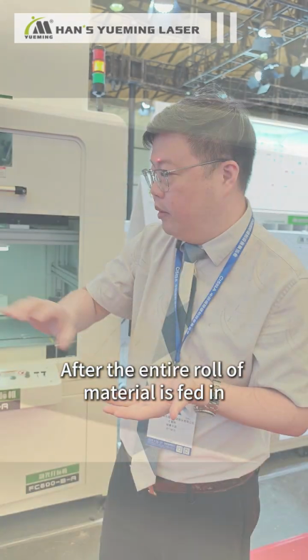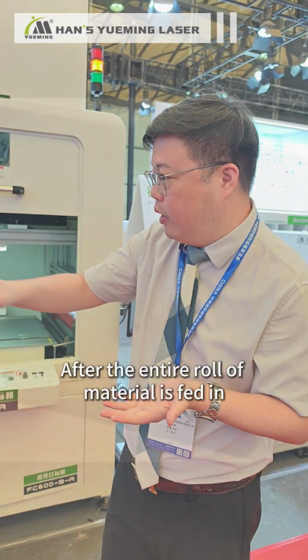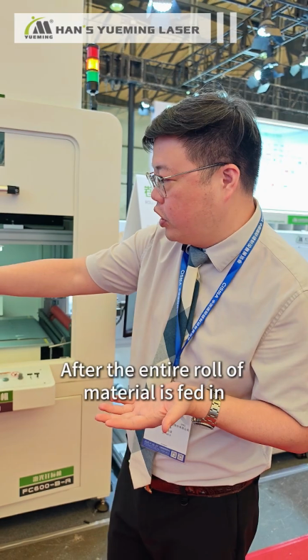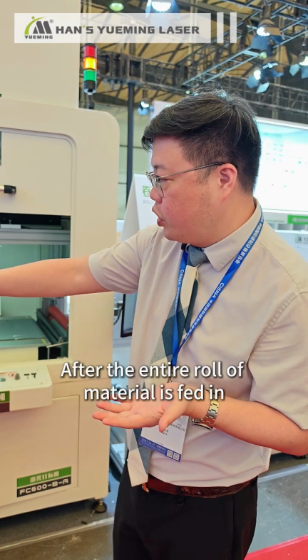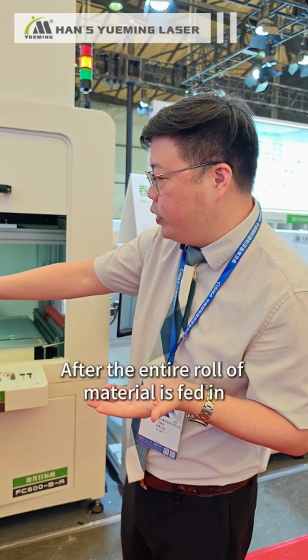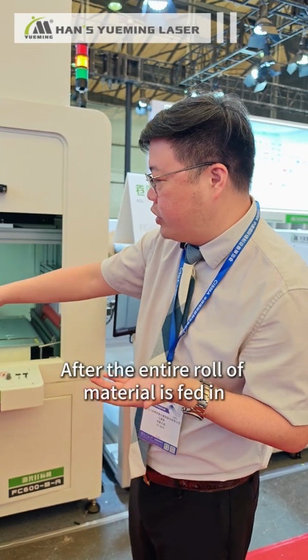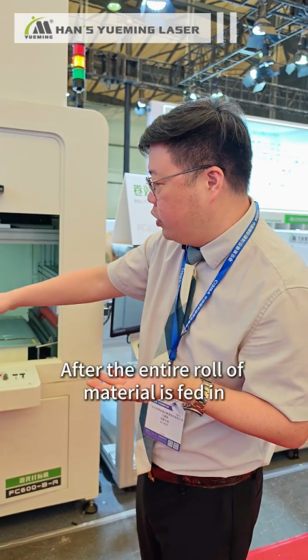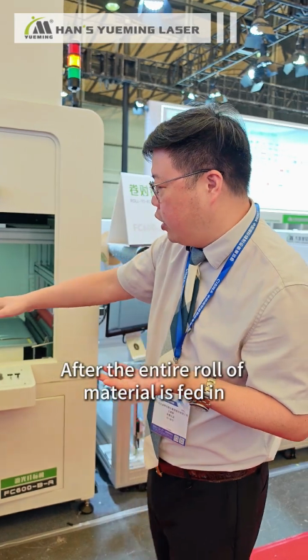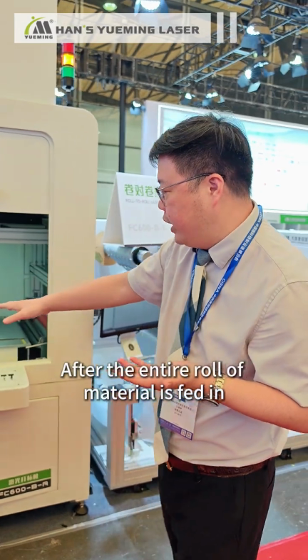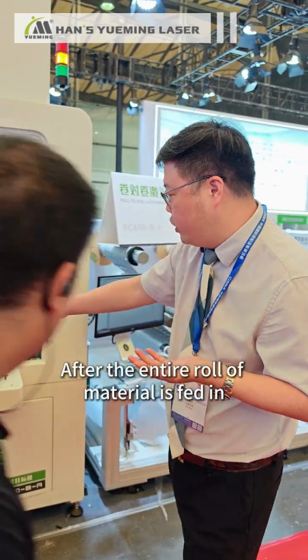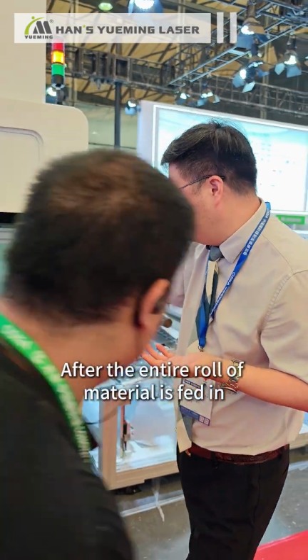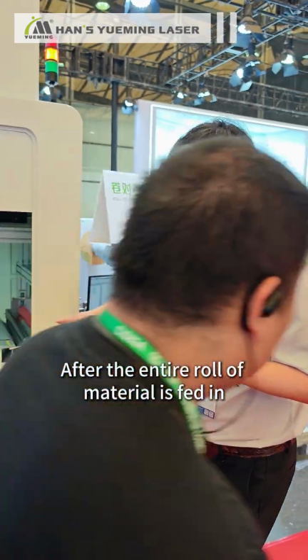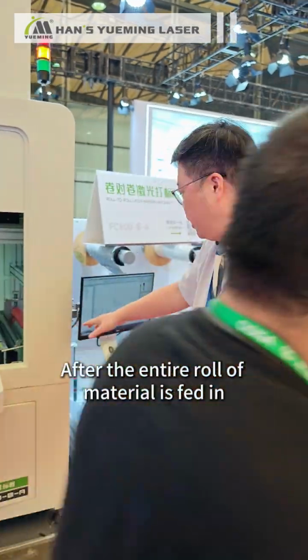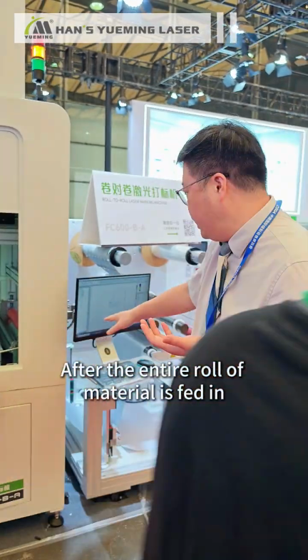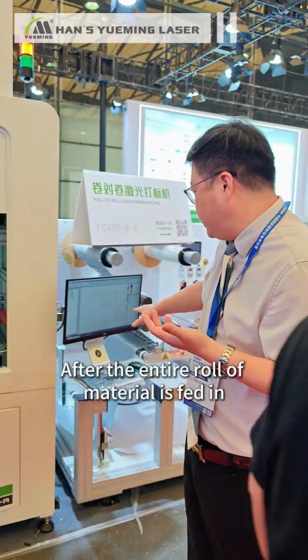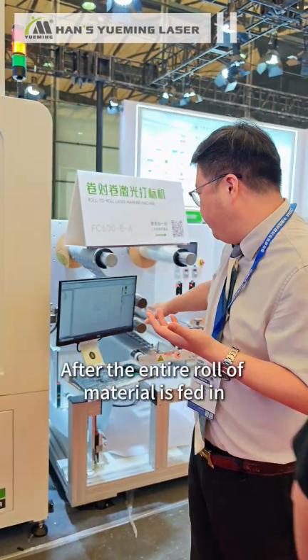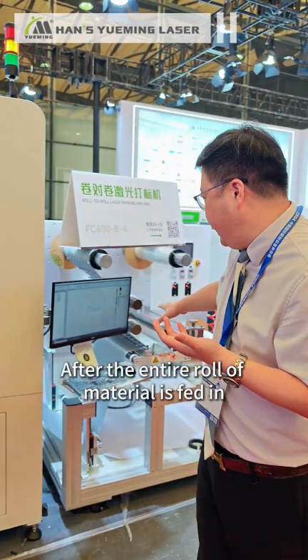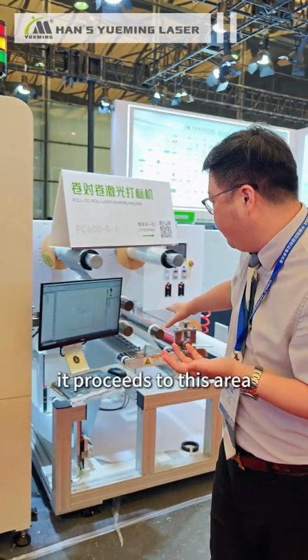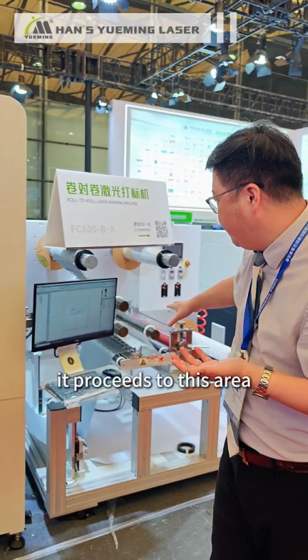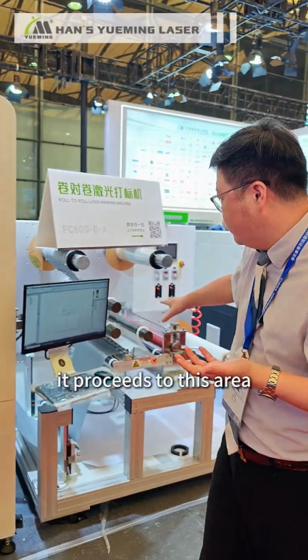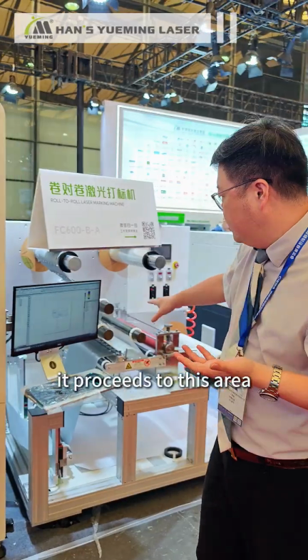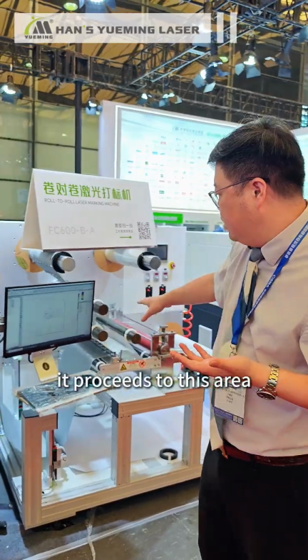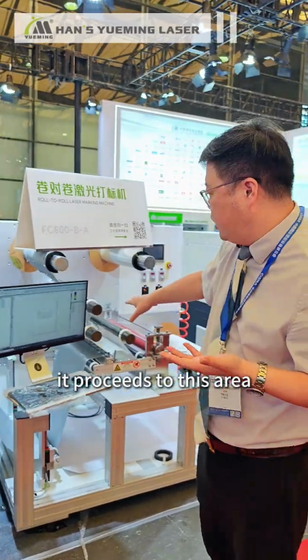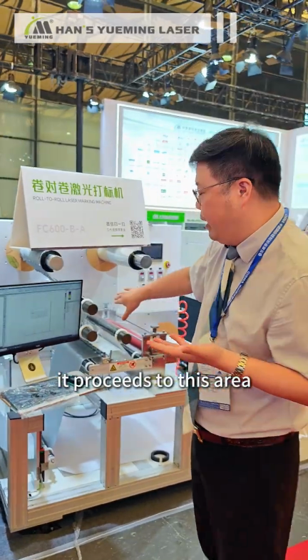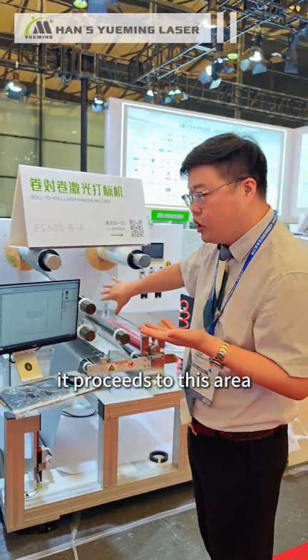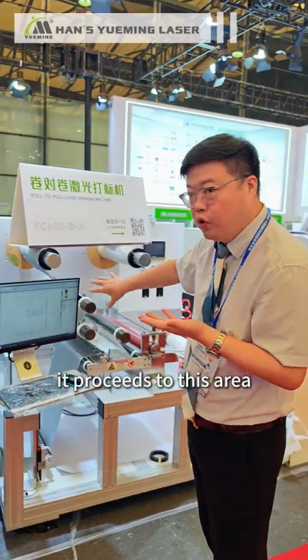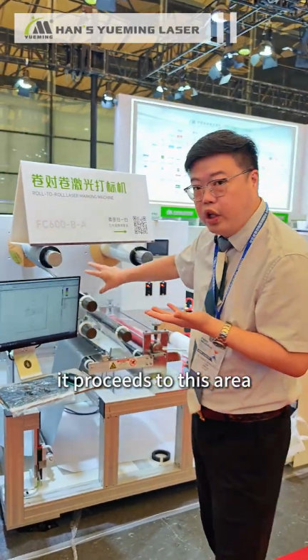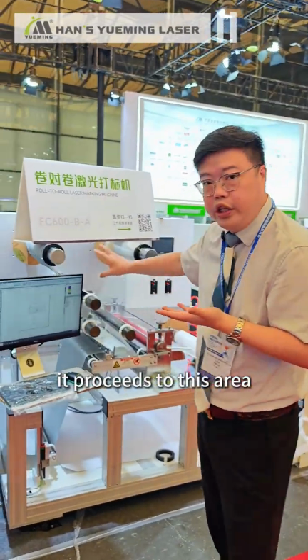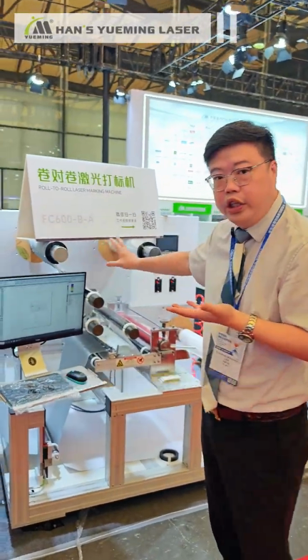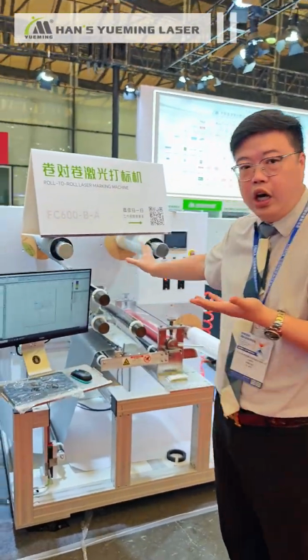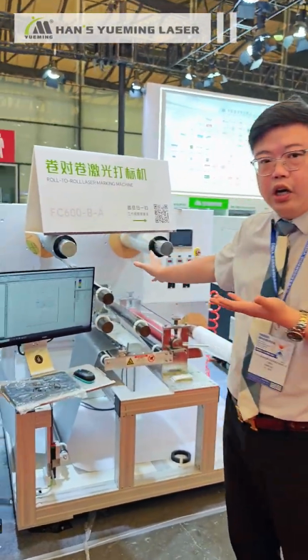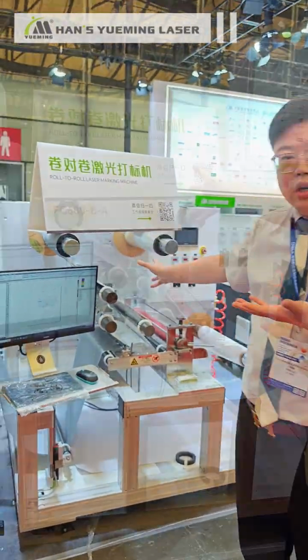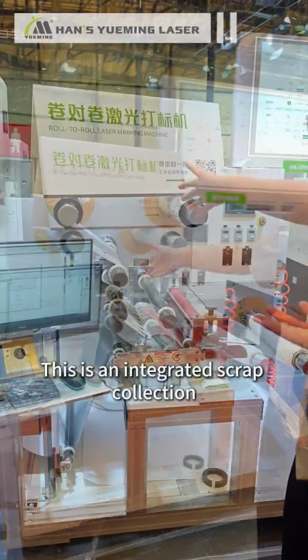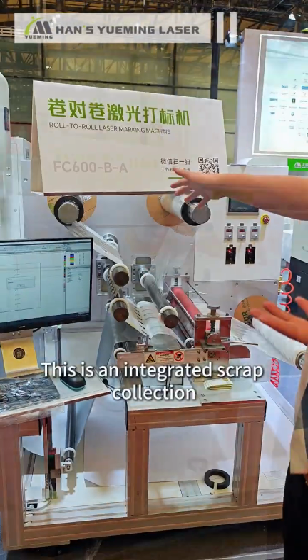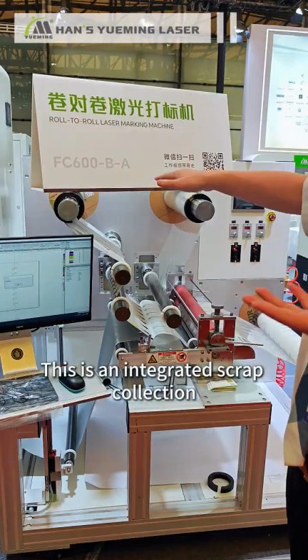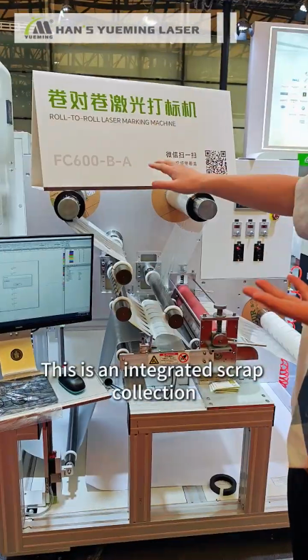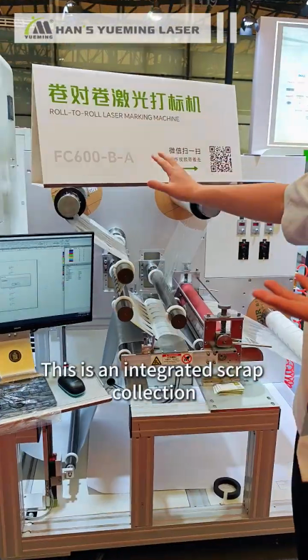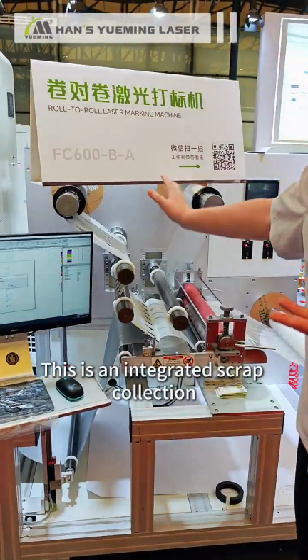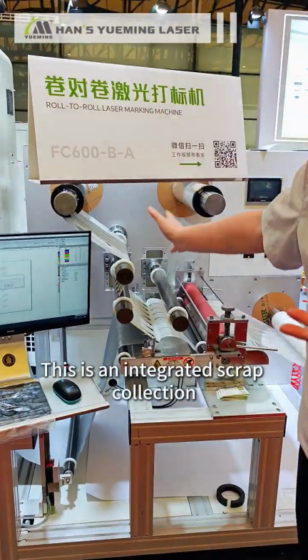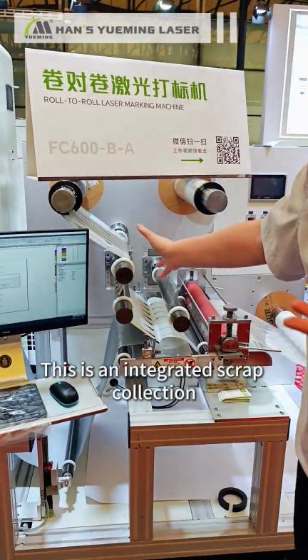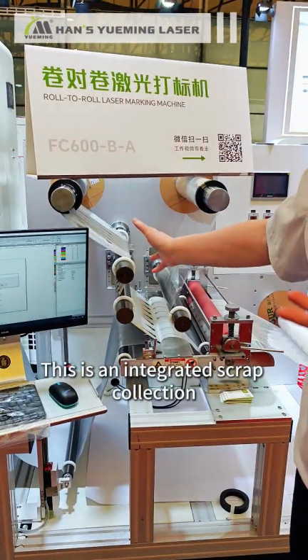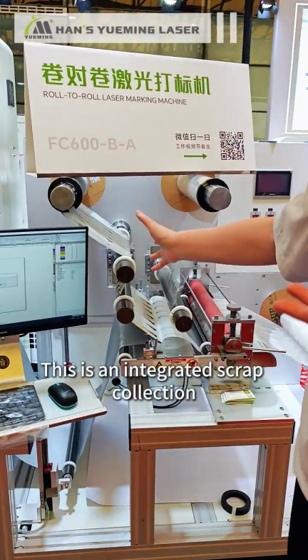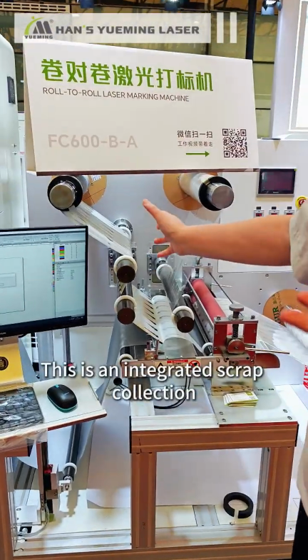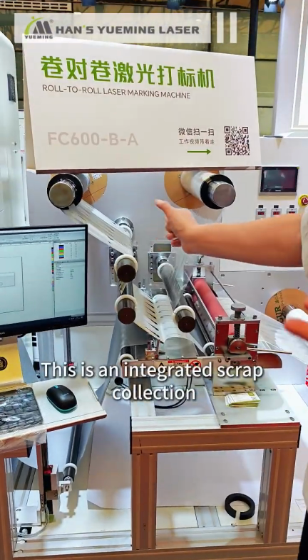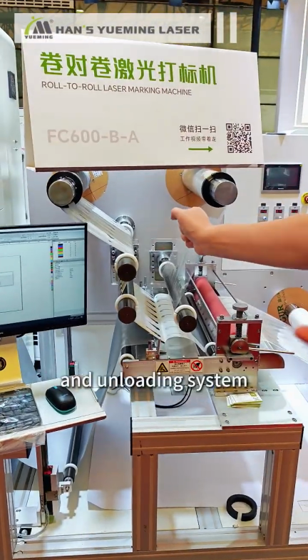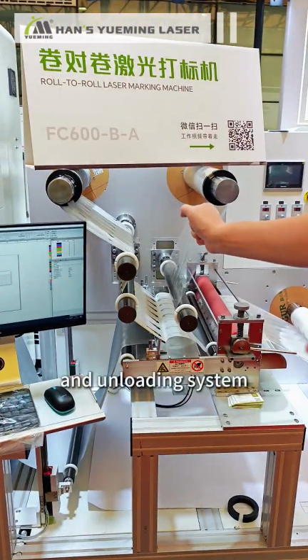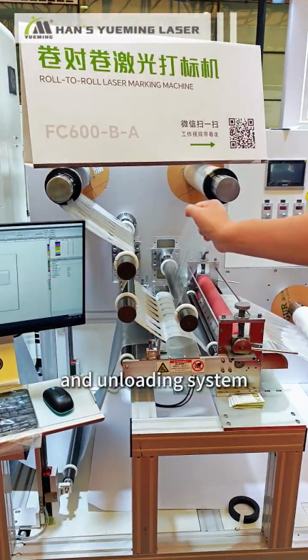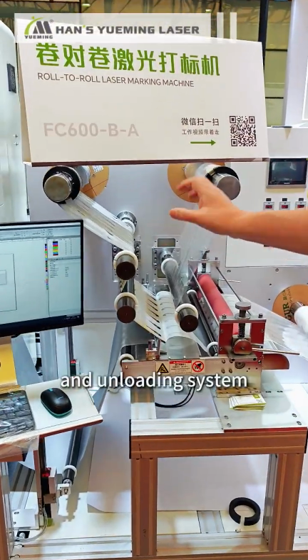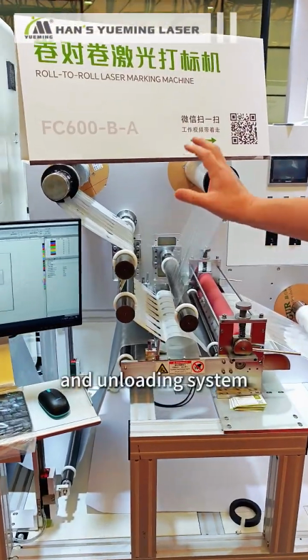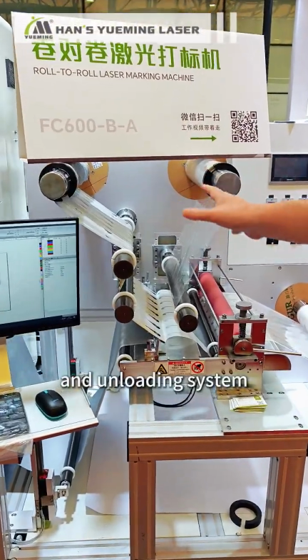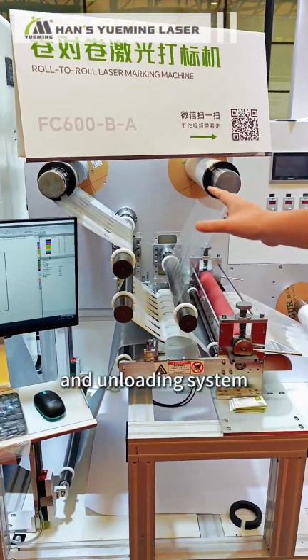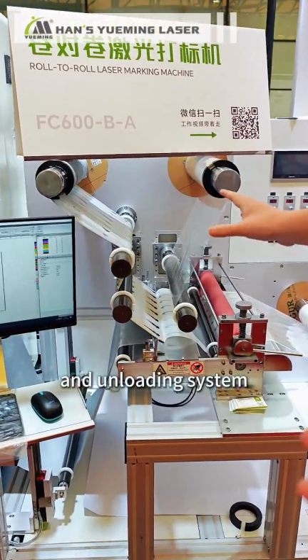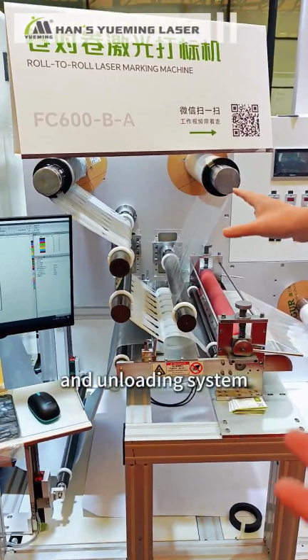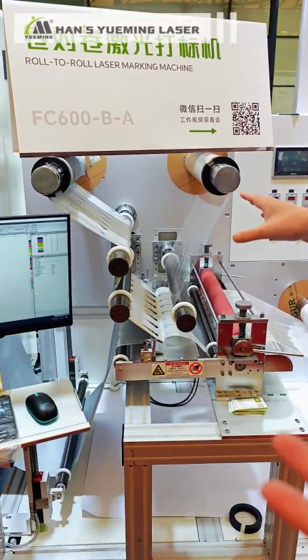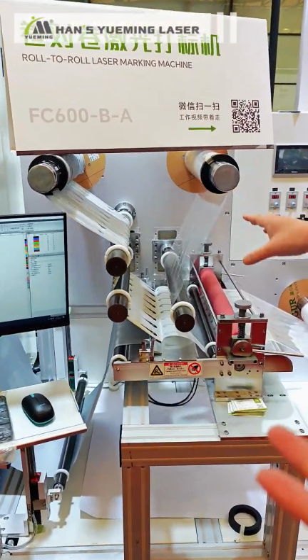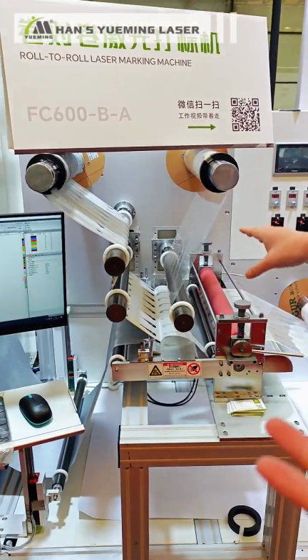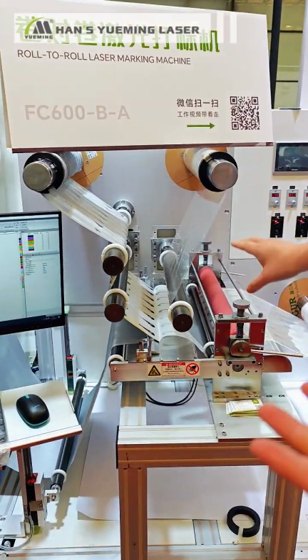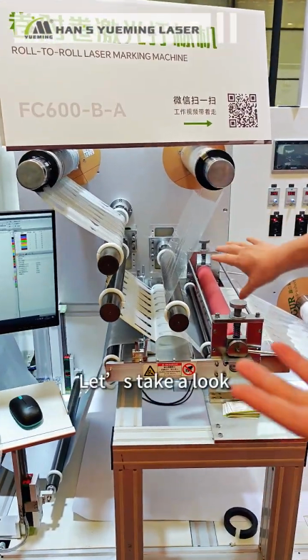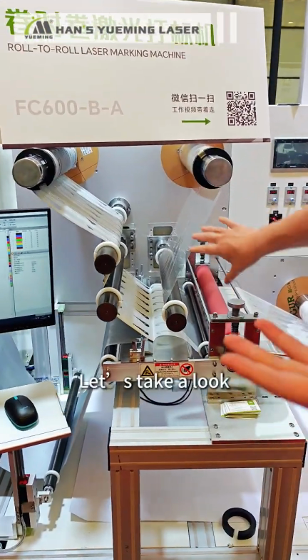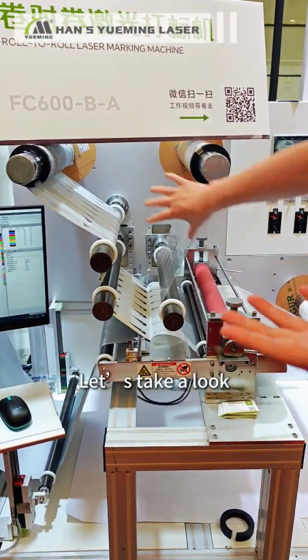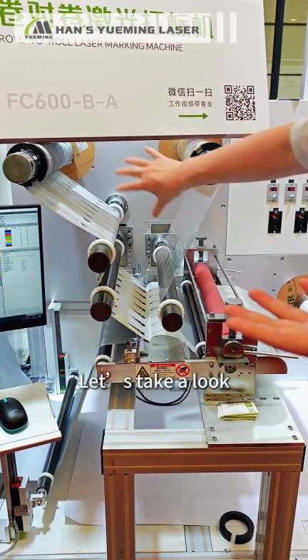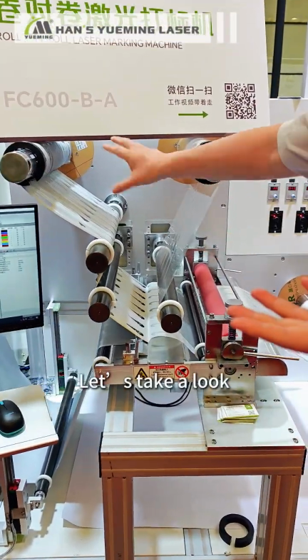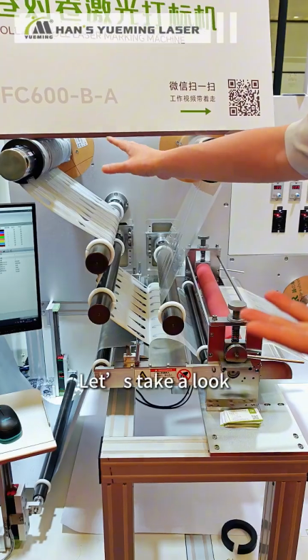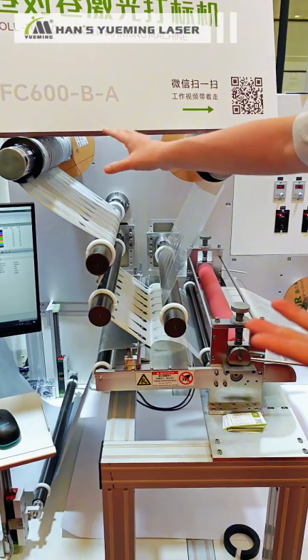After the entire roll of material is fed in, it proceeds to this area. This is an integrated scrap collection and unloading system. Let's take a look.